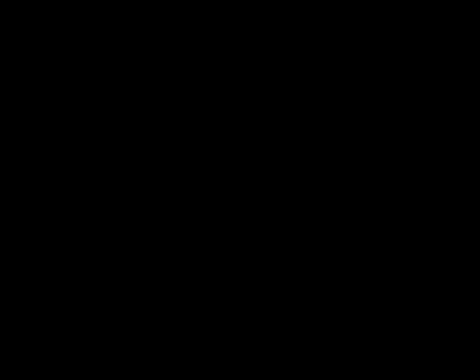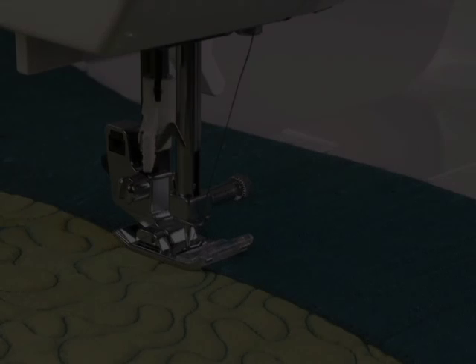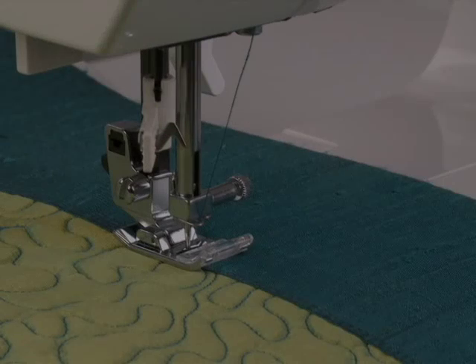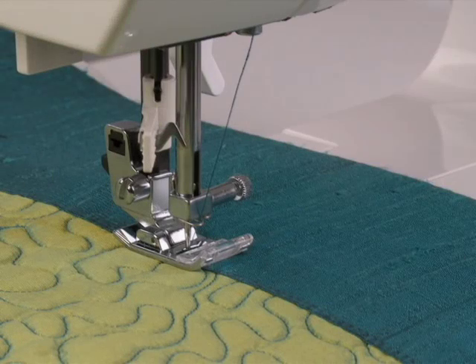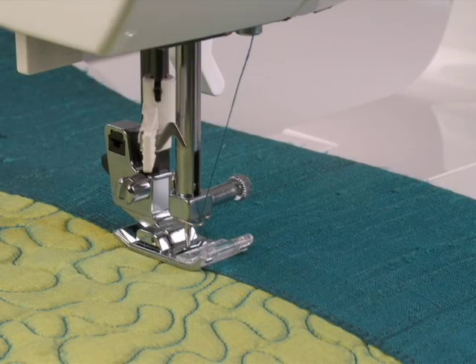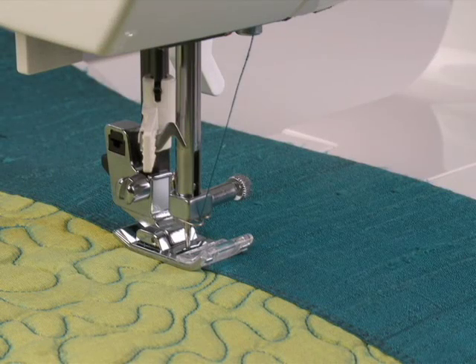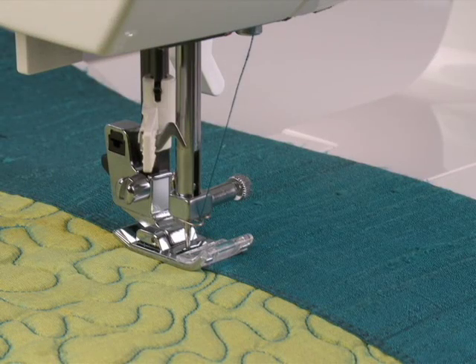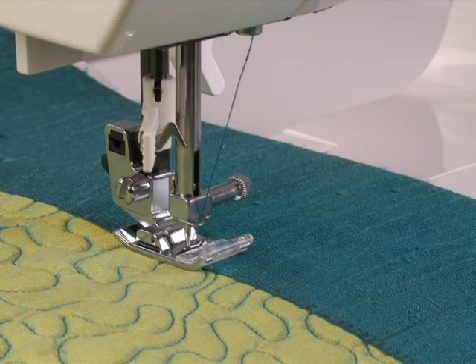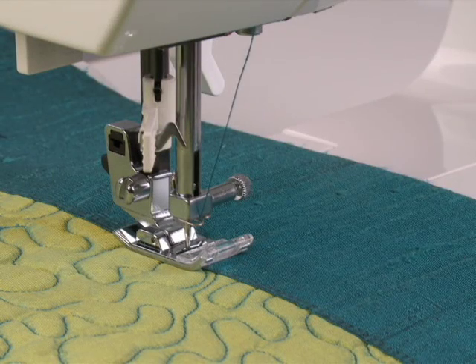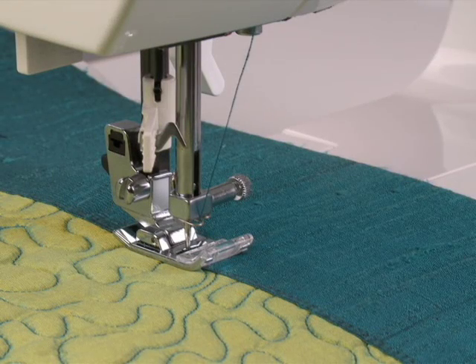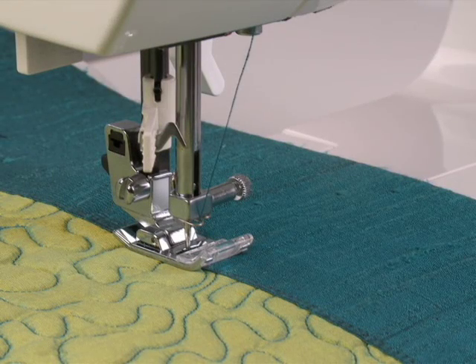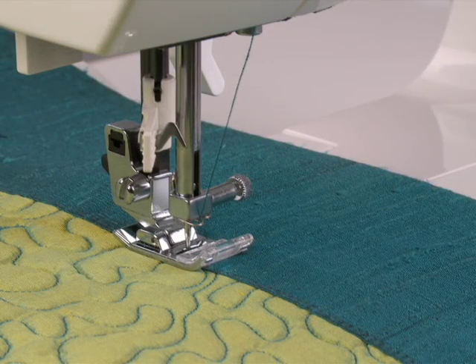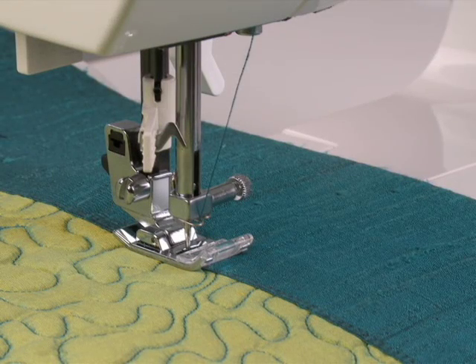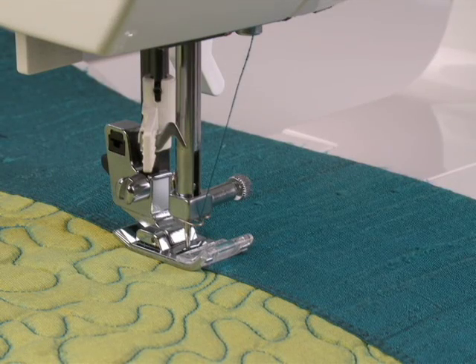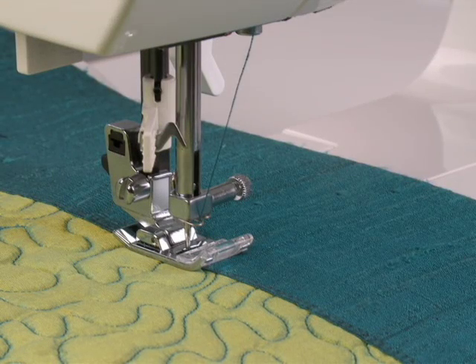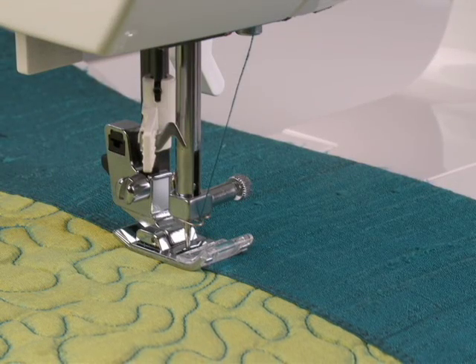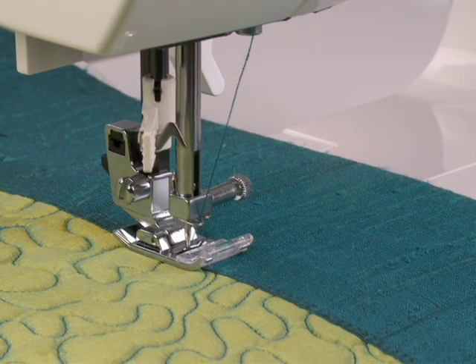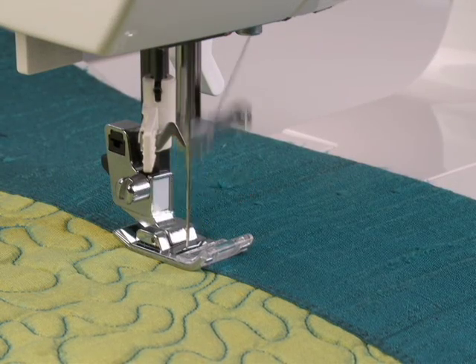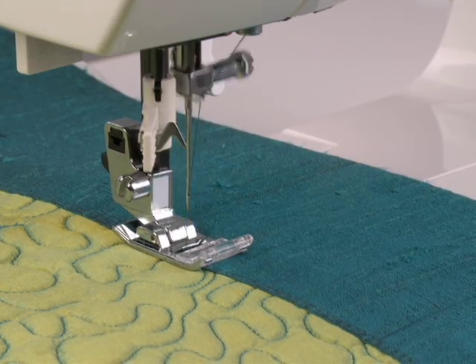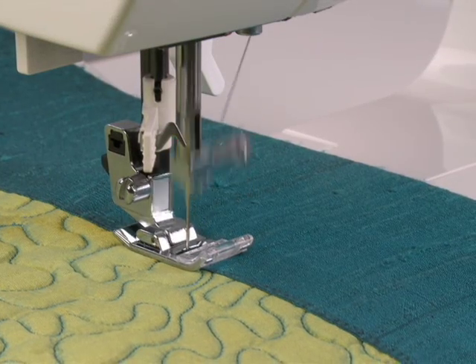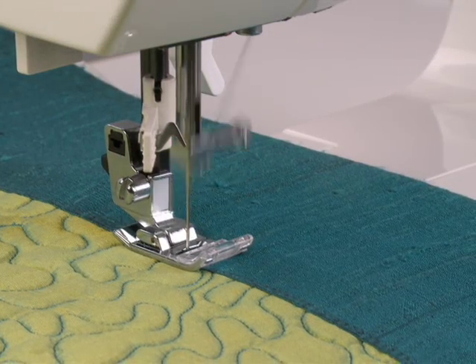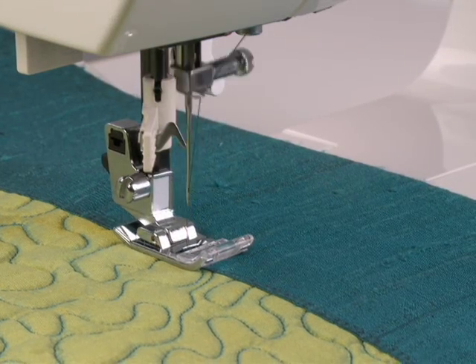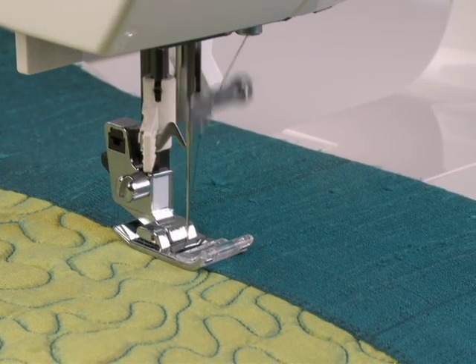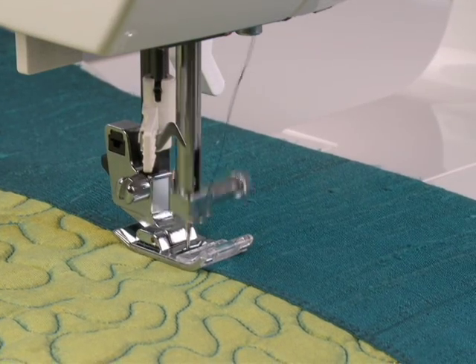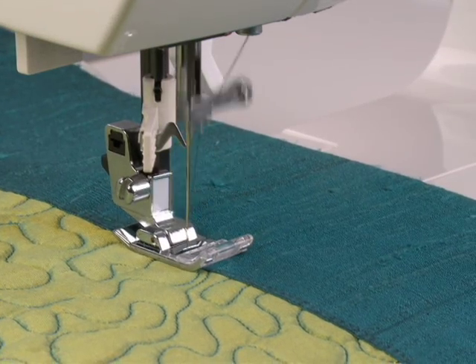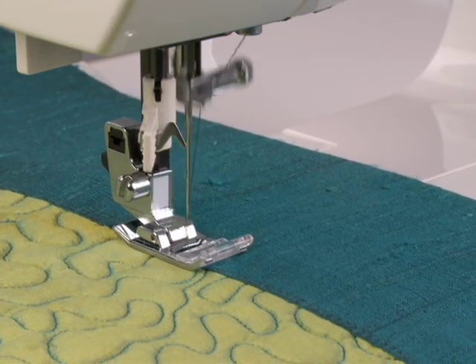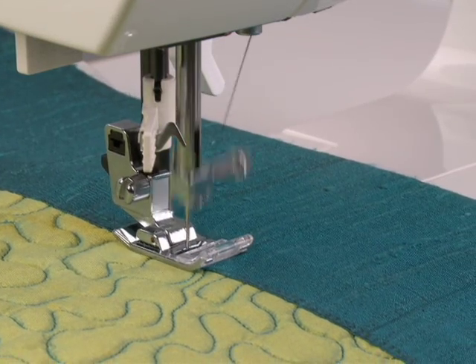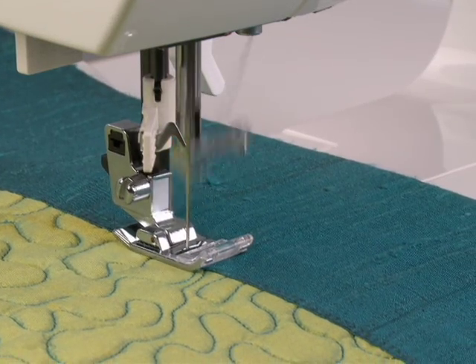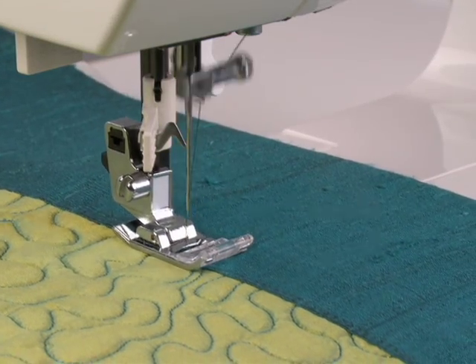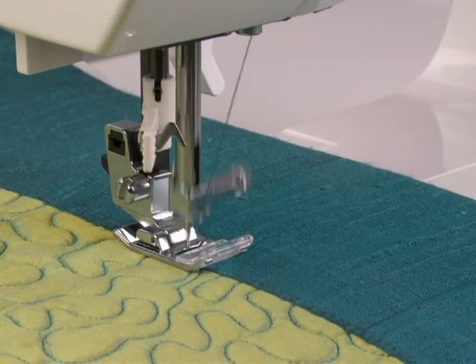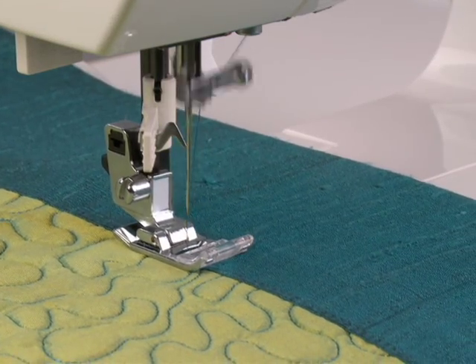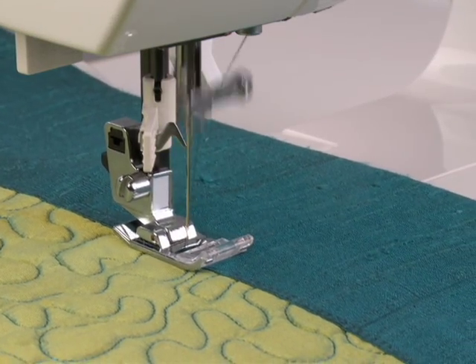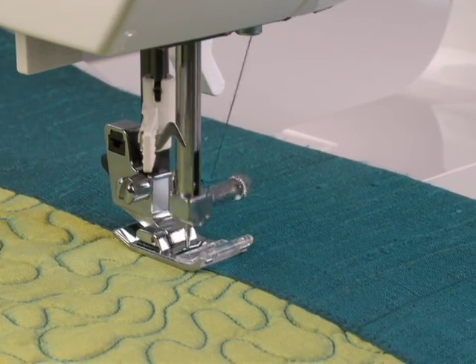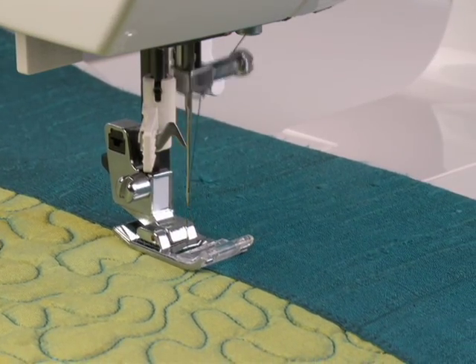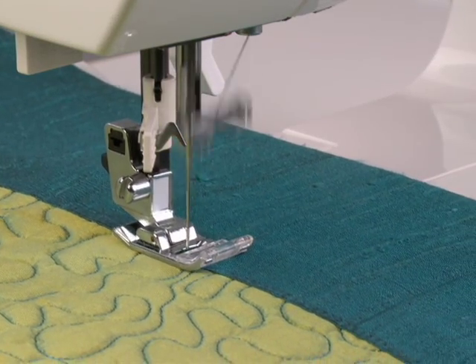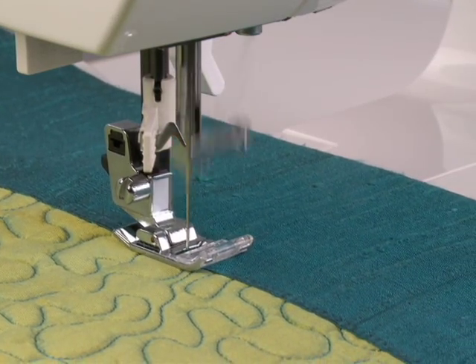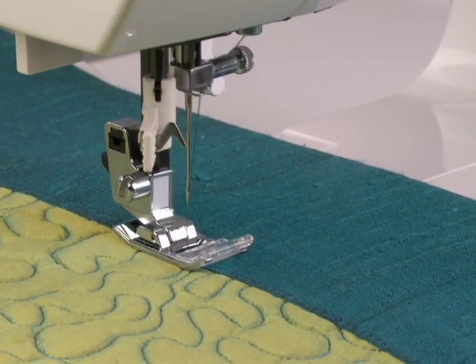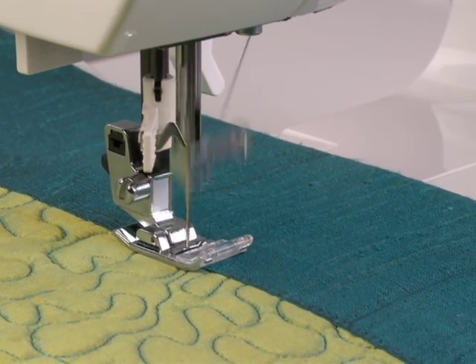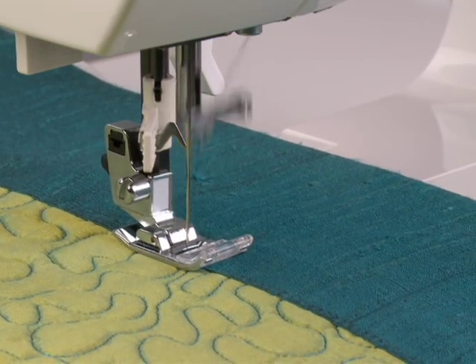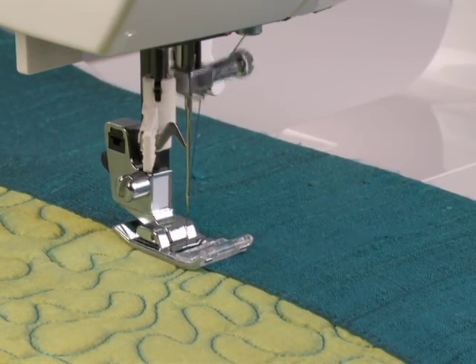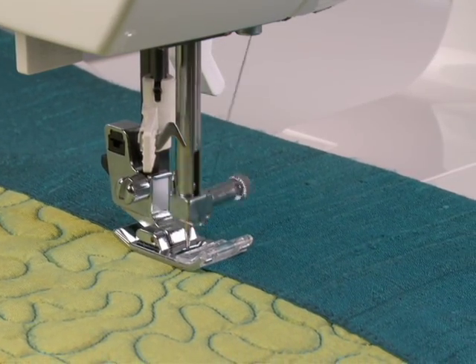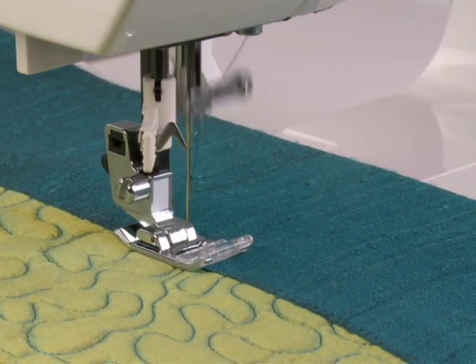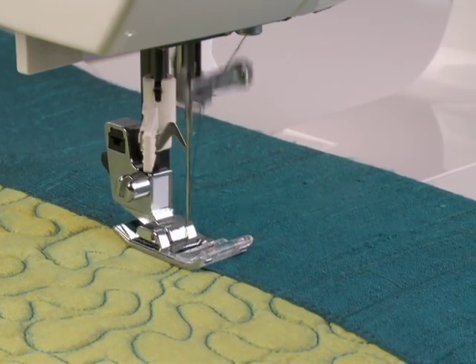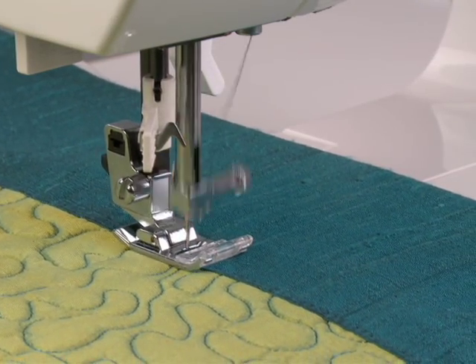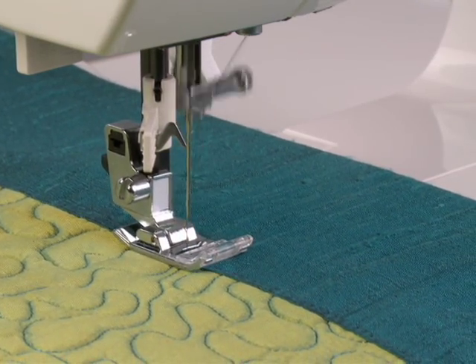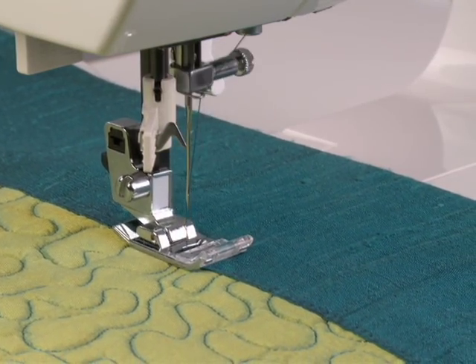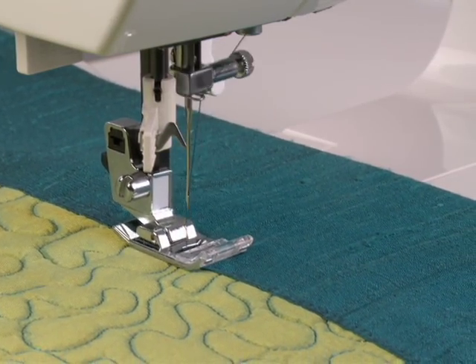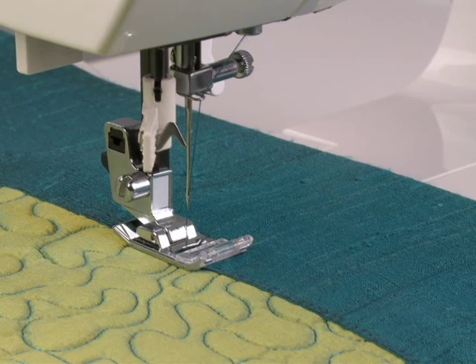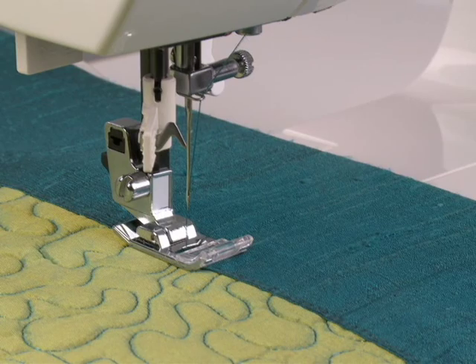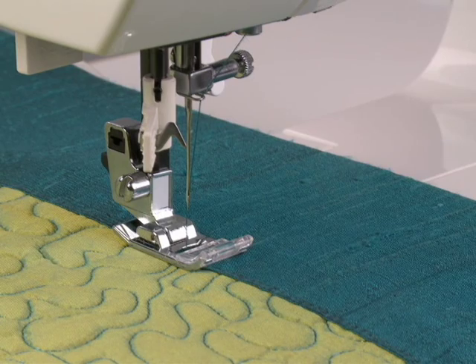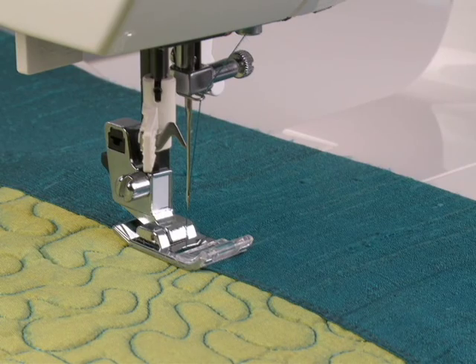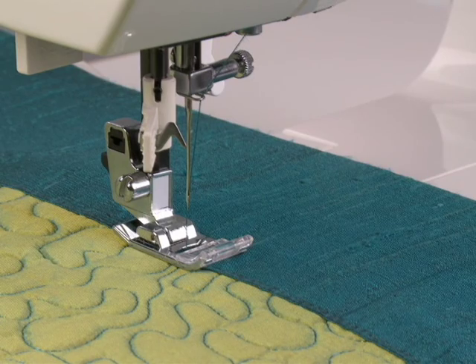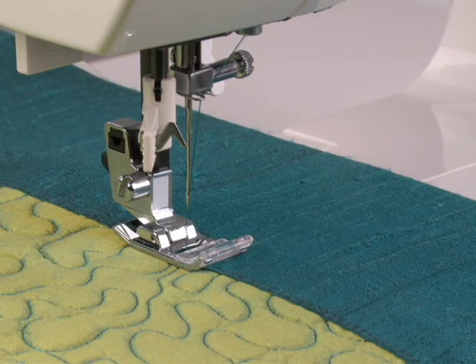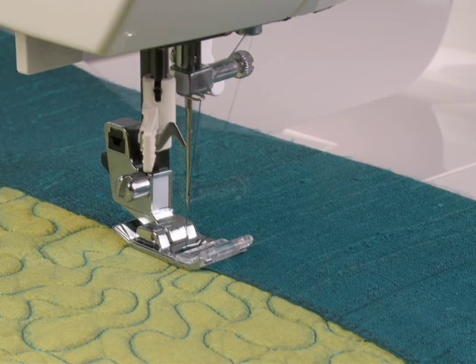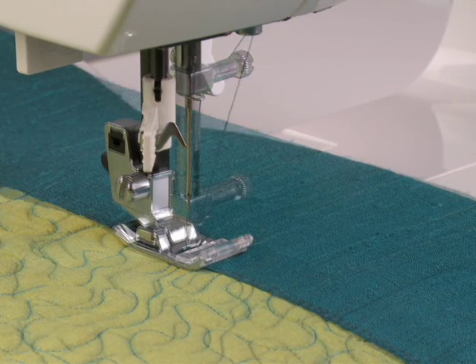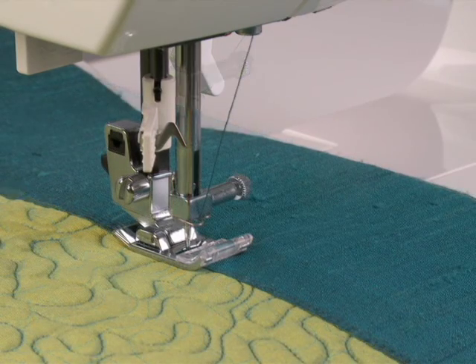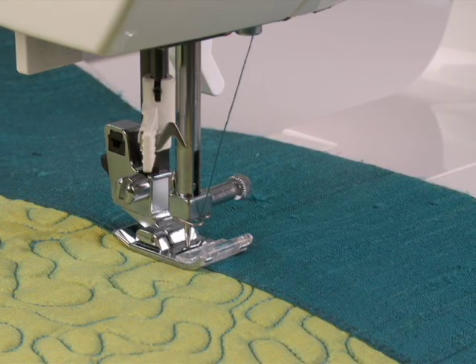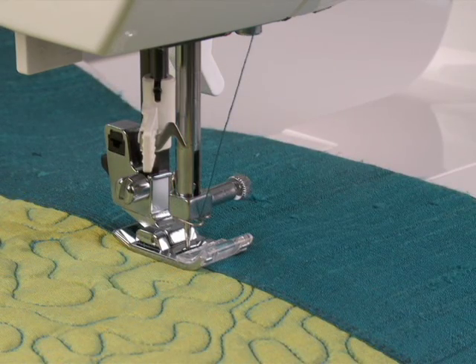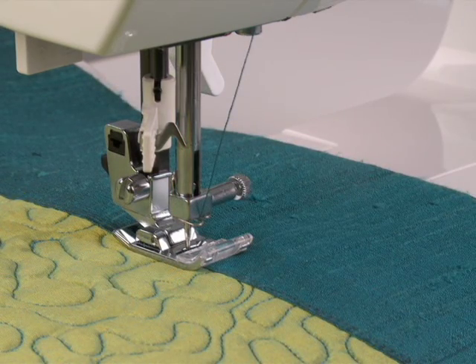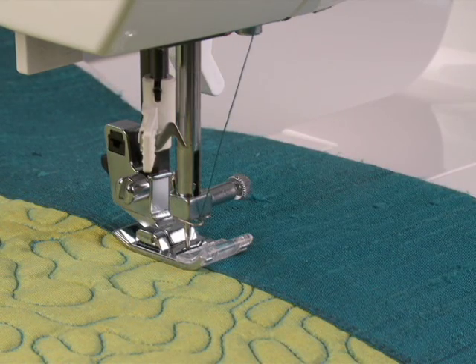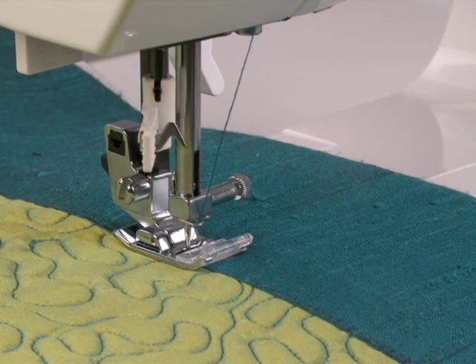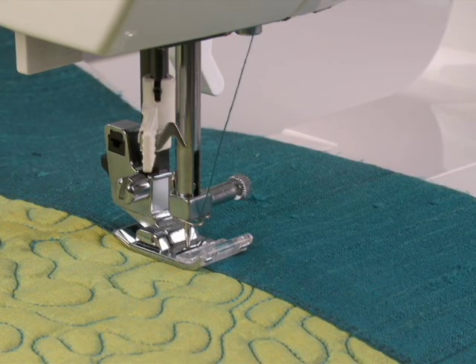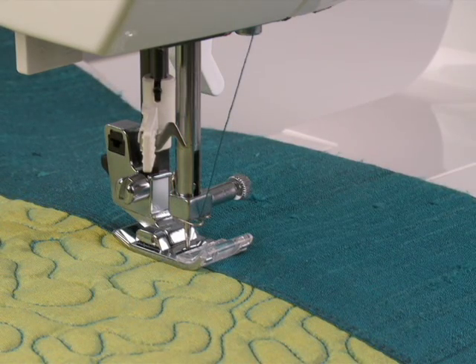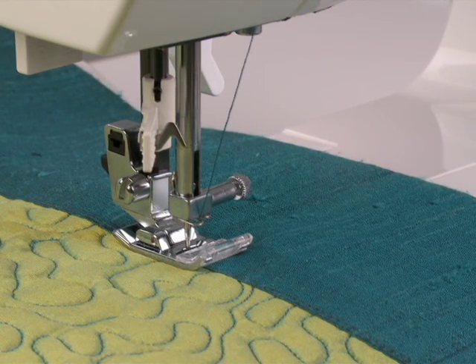With the Programmable Needle Up-Down feature, you can choose to have your needle in either the up or down position when you stop sewing.